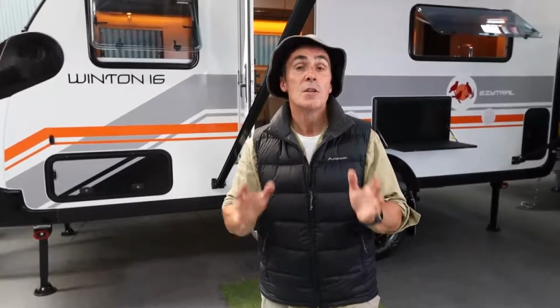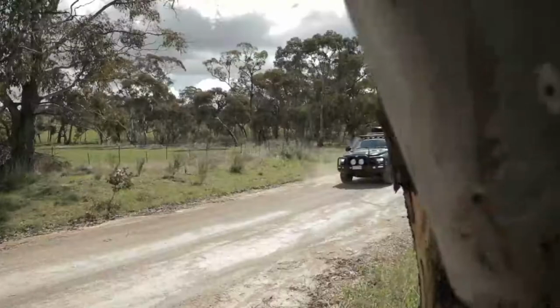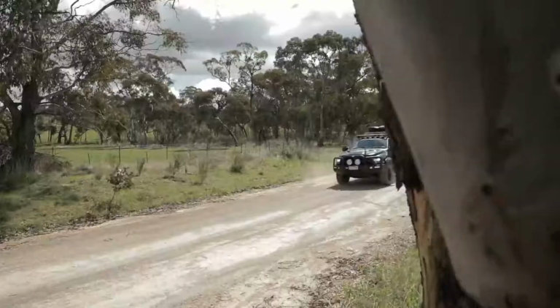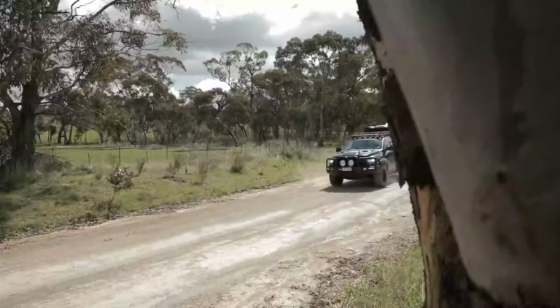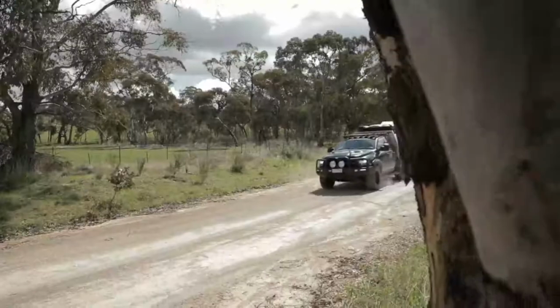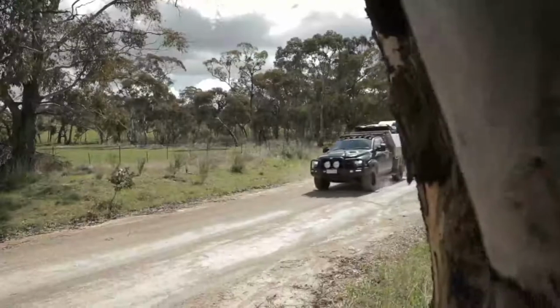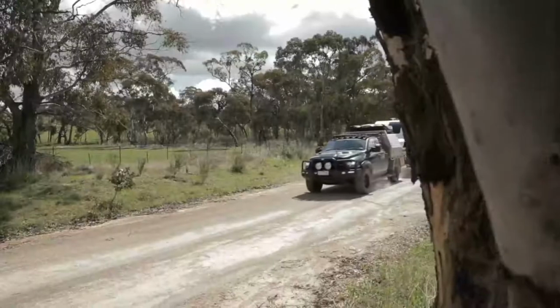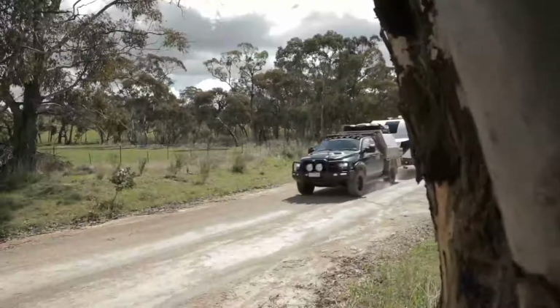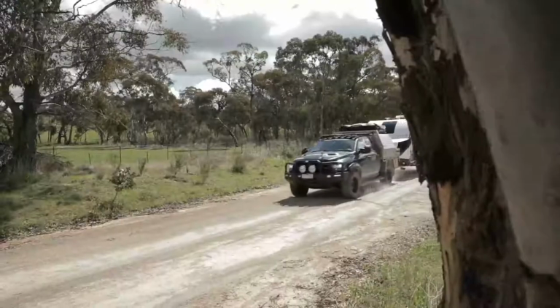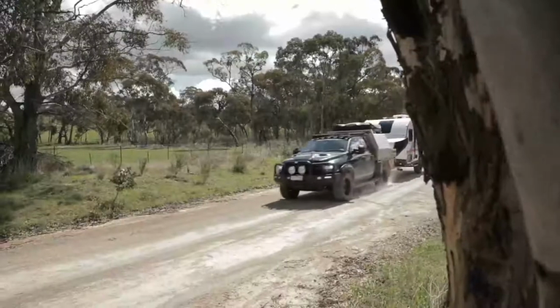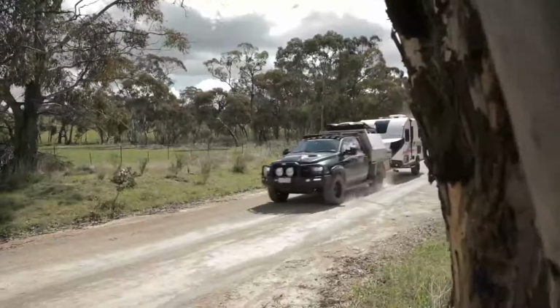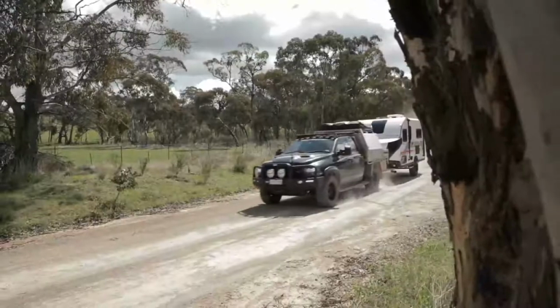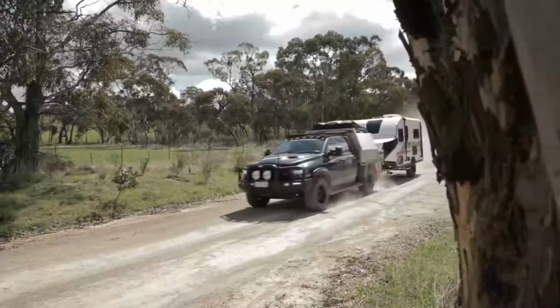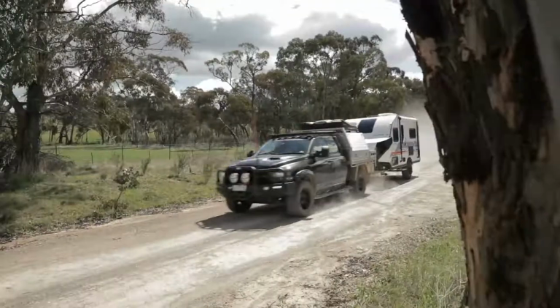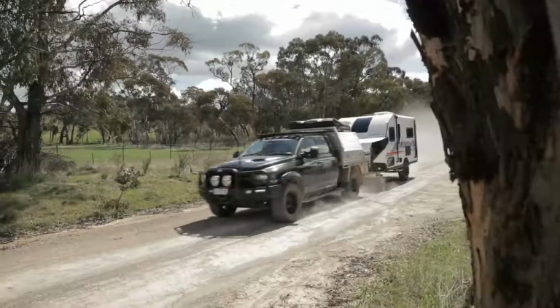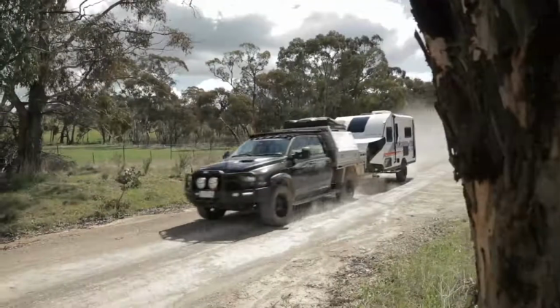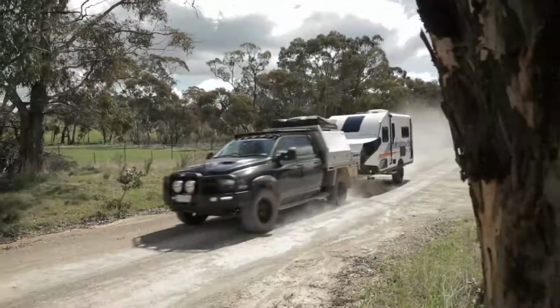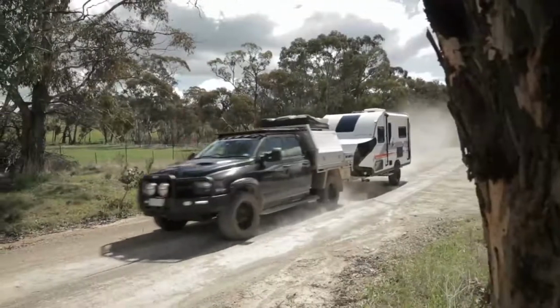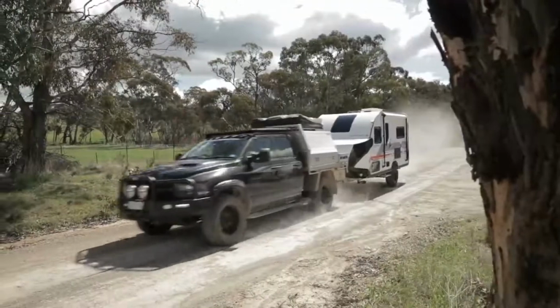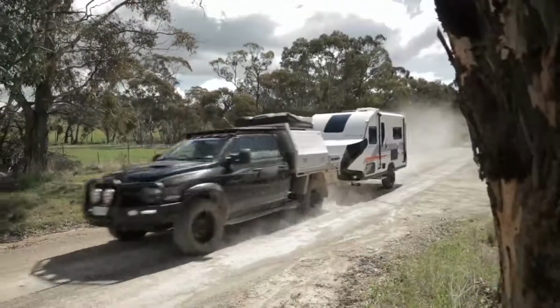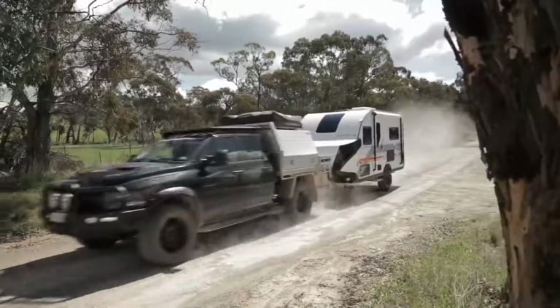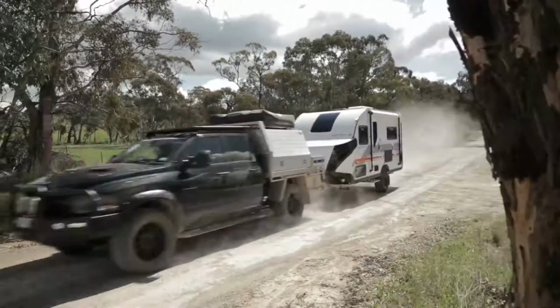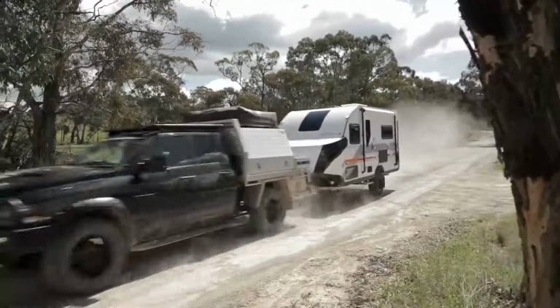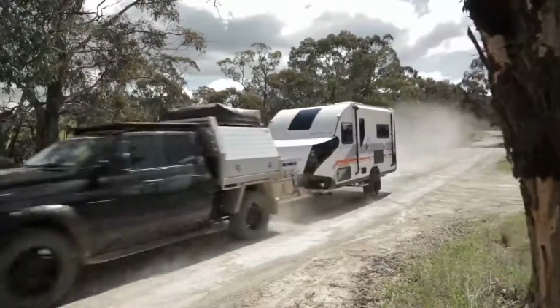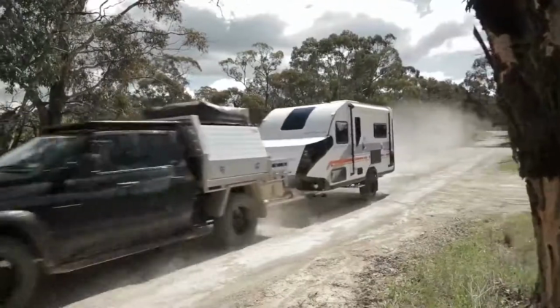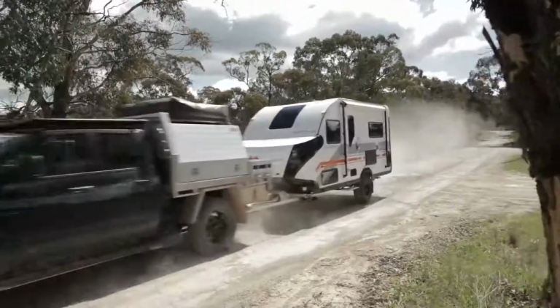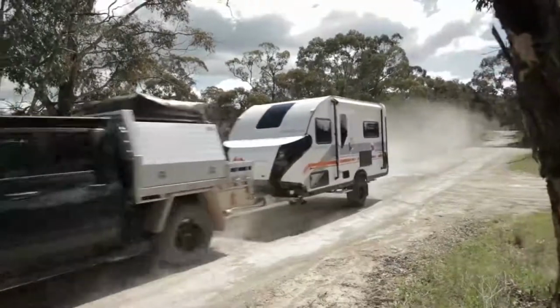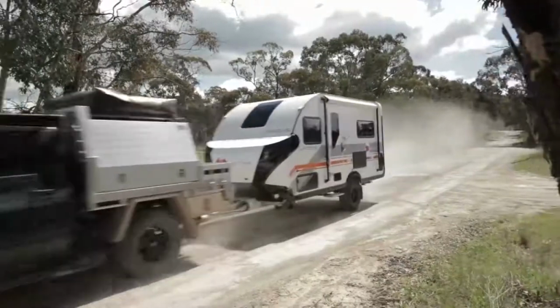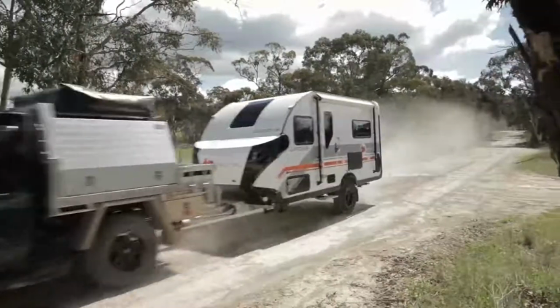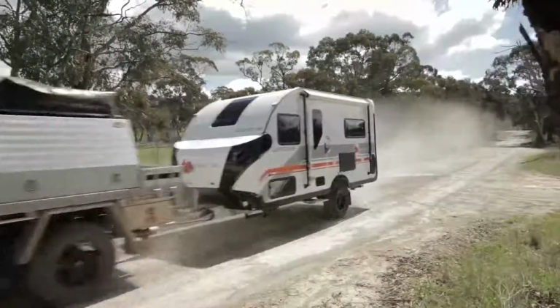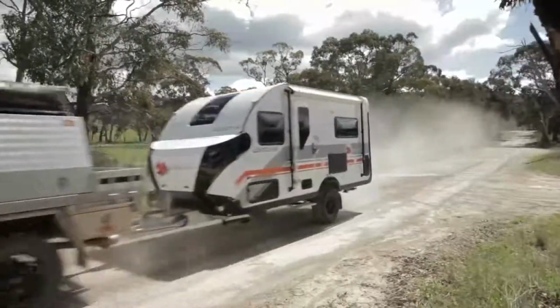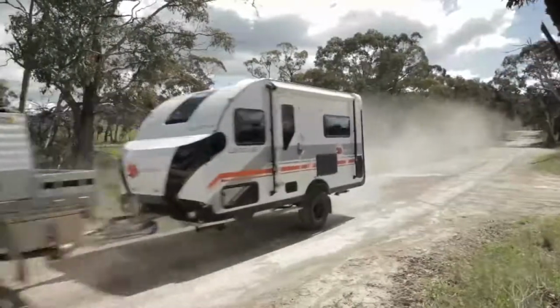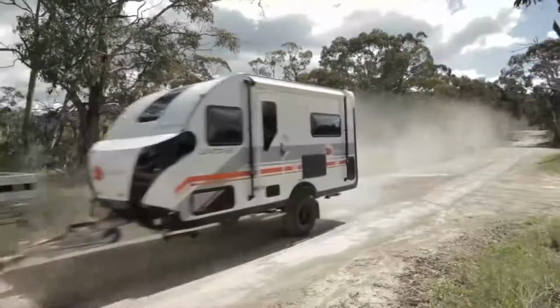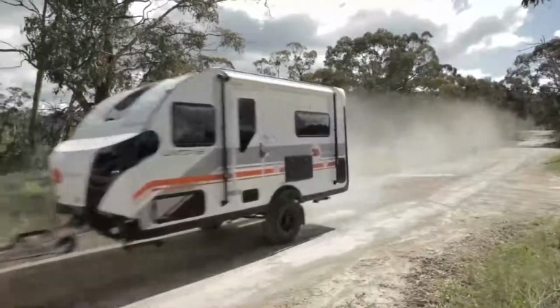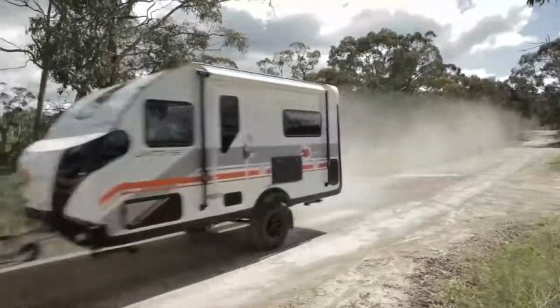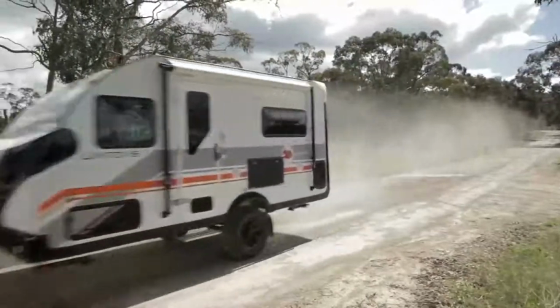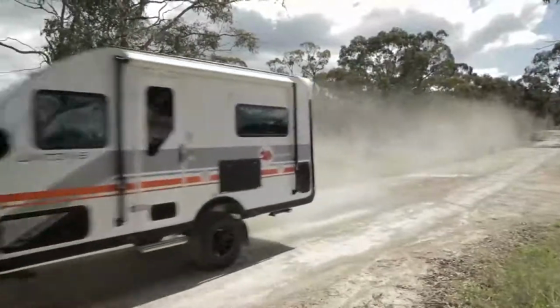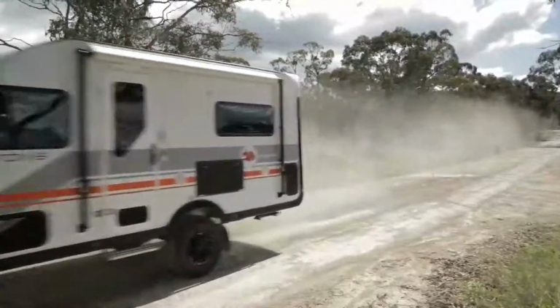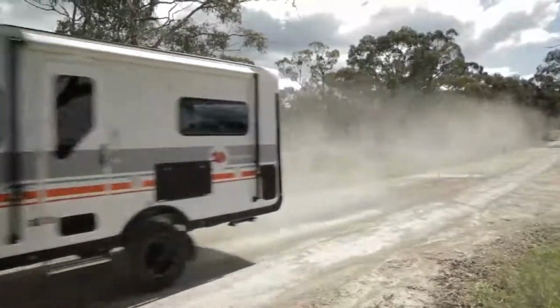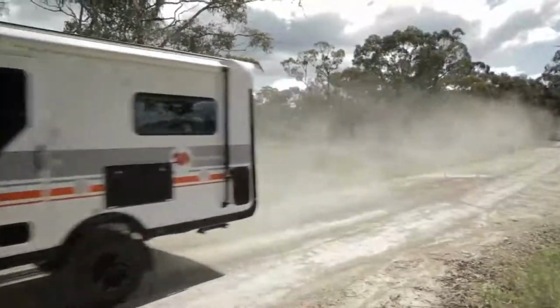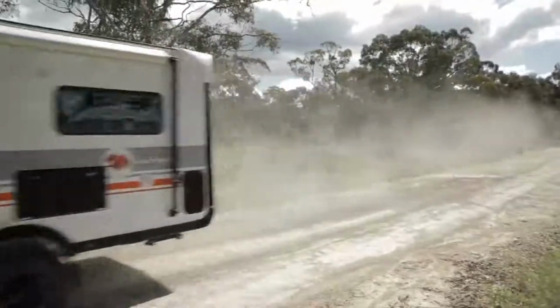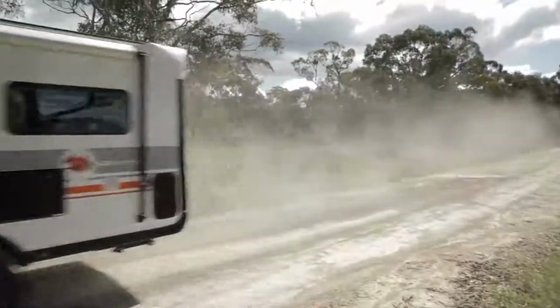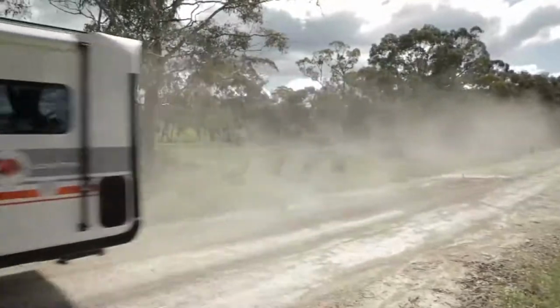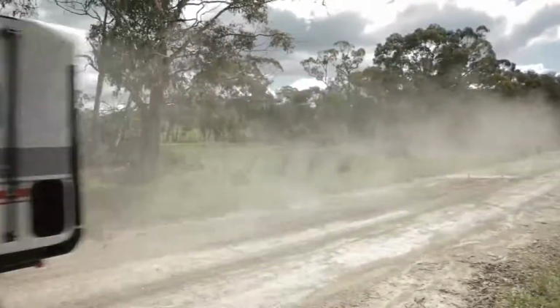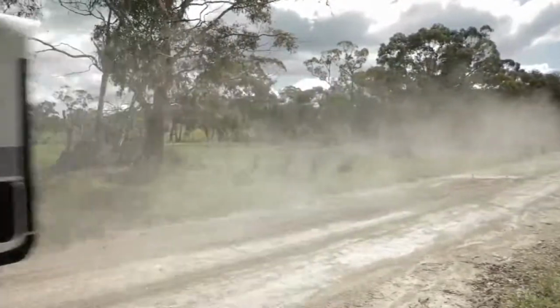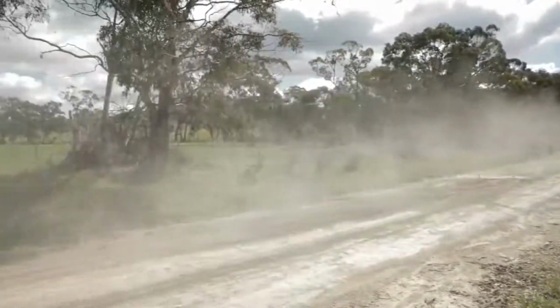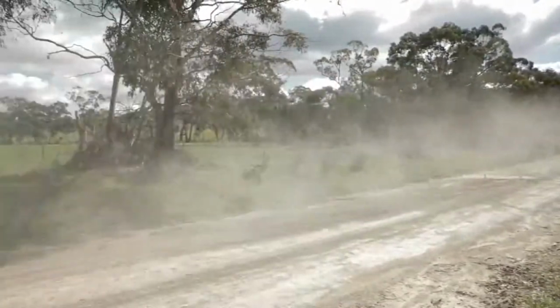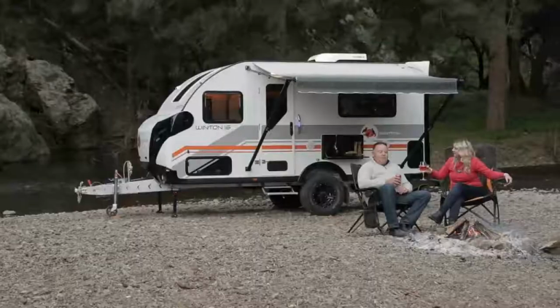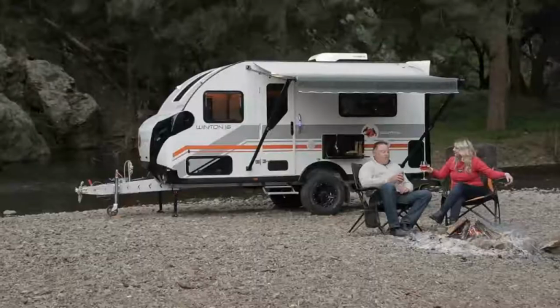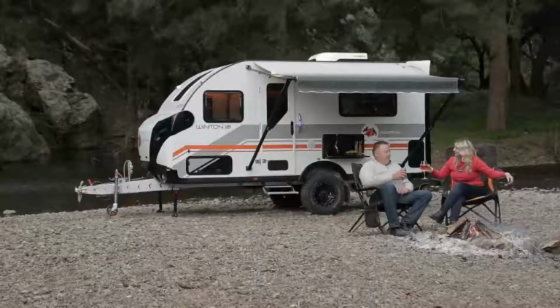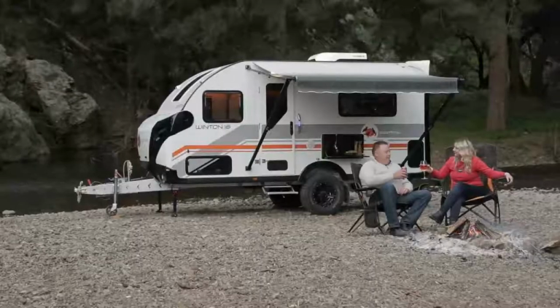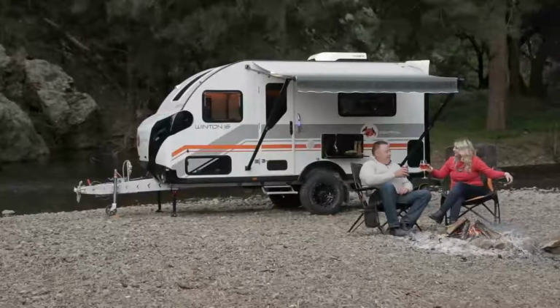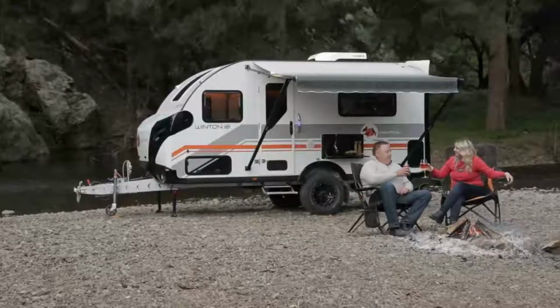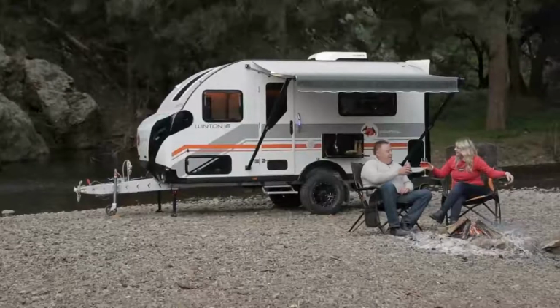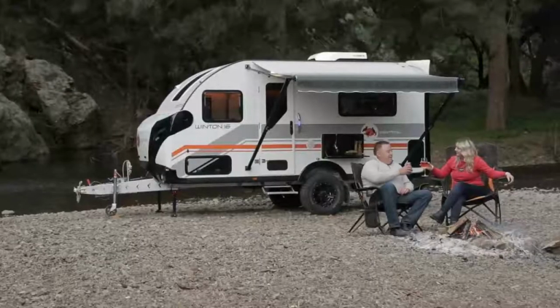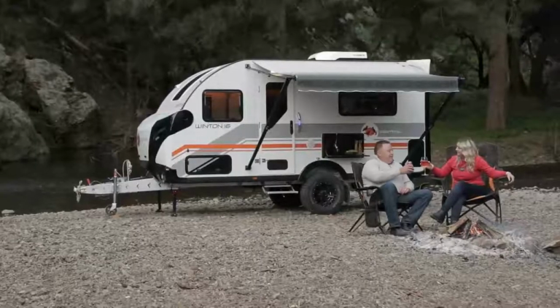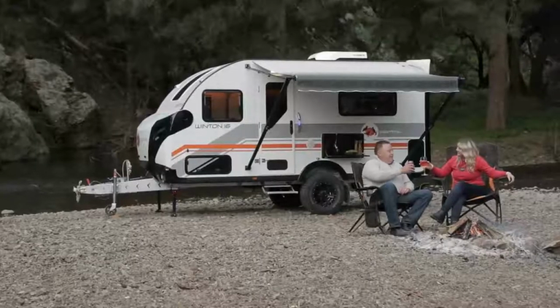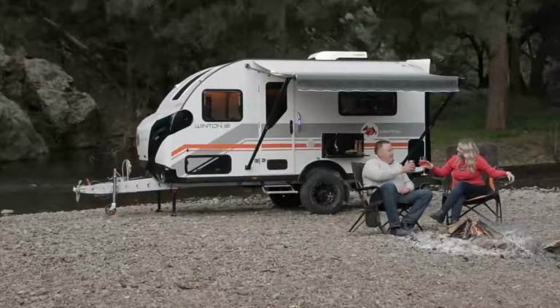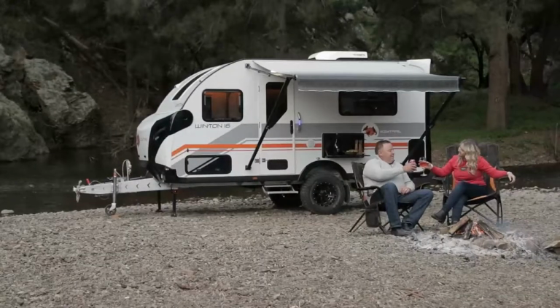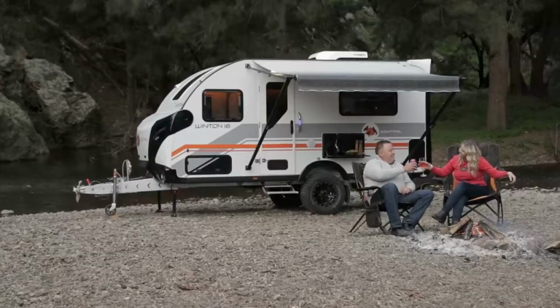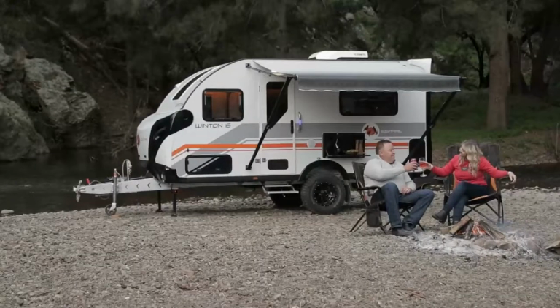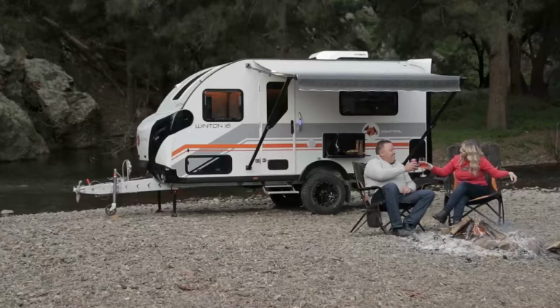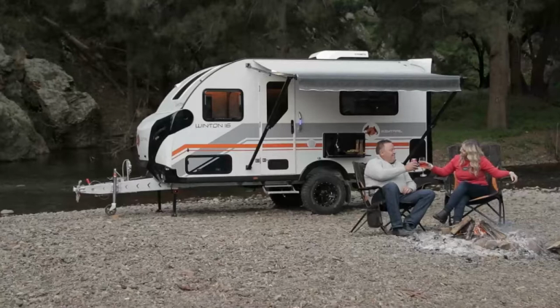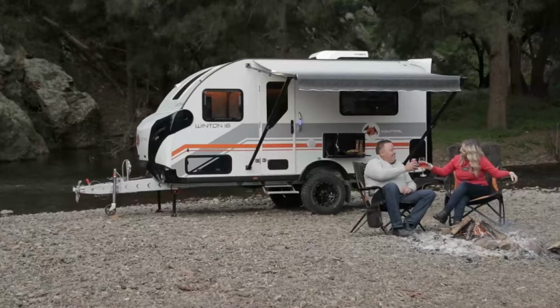The Winton 16 Twin weighs in at under 1,860 kilograms, so it can be towed behind basically any dual-cab ute or four-wheel drive on the market today, which is perfect for families.